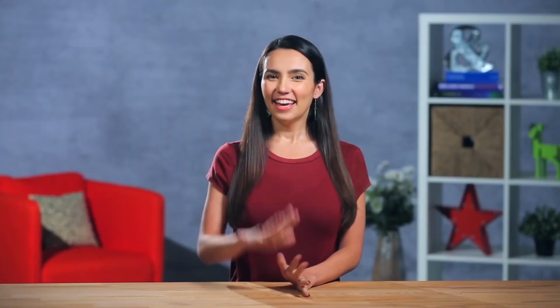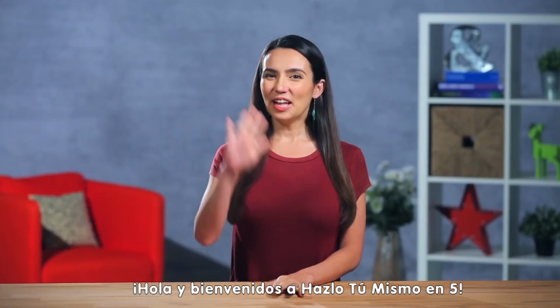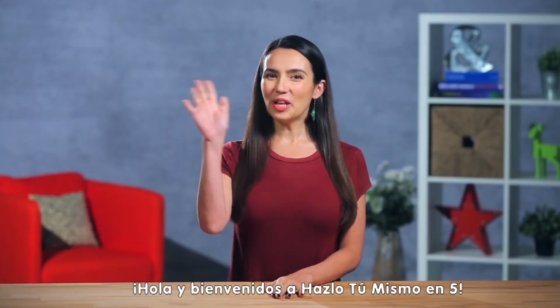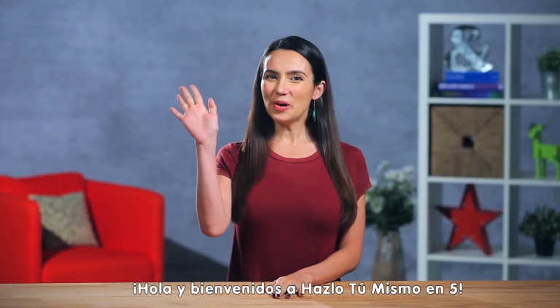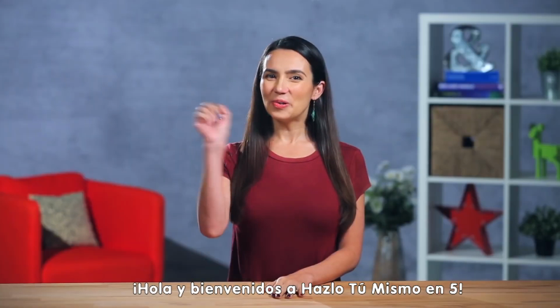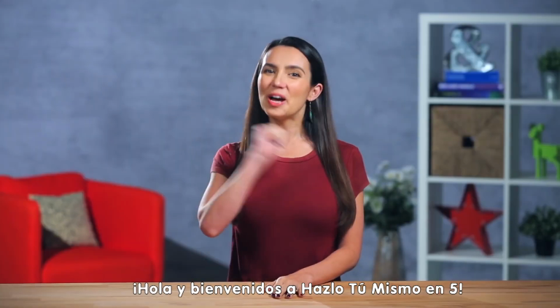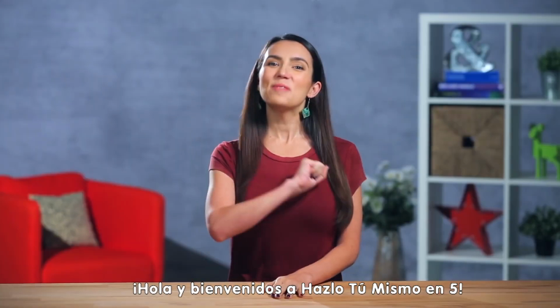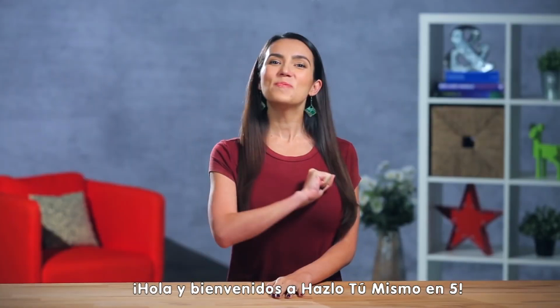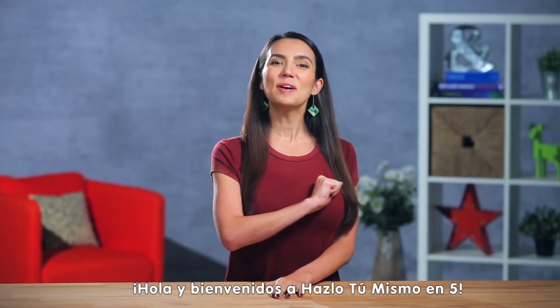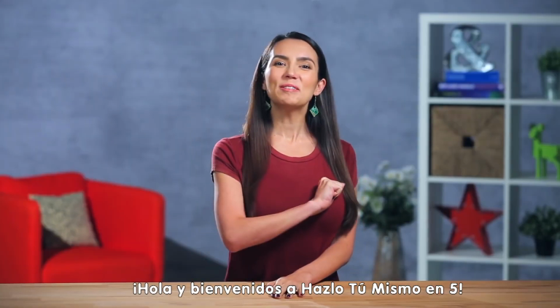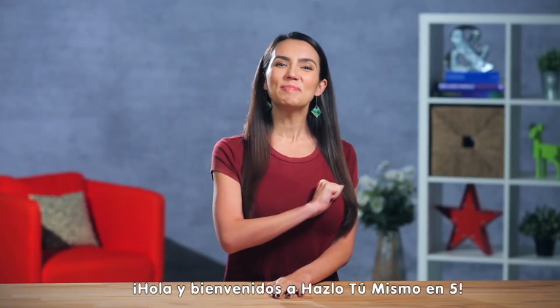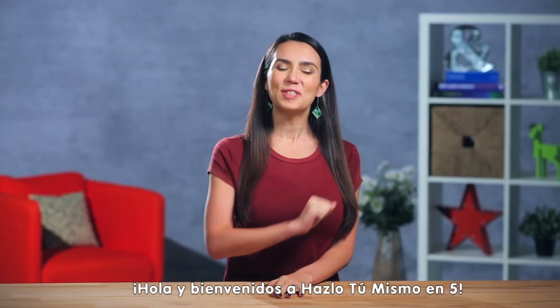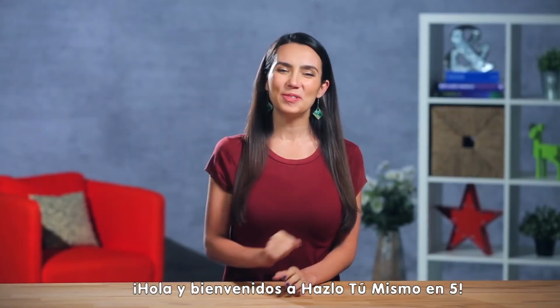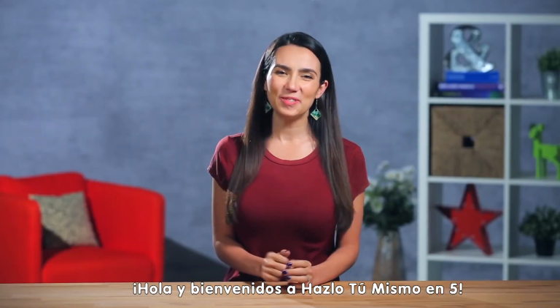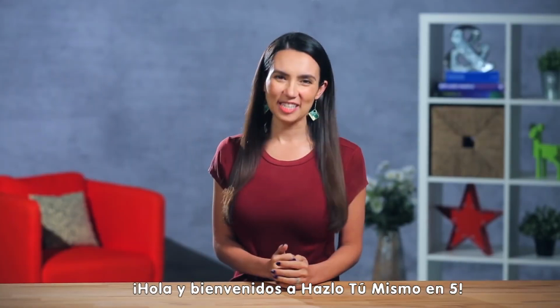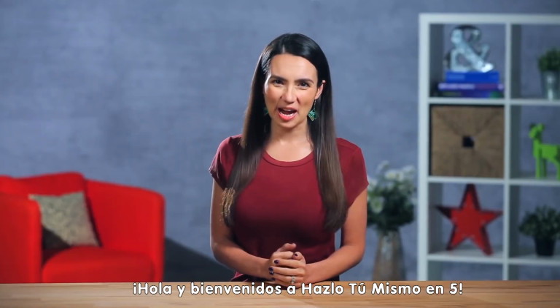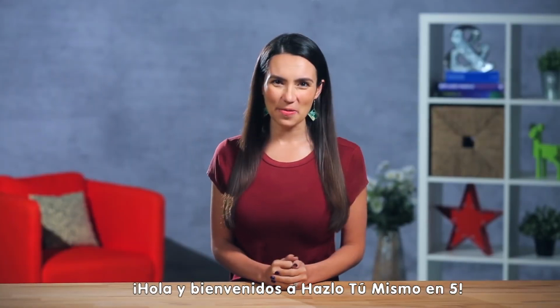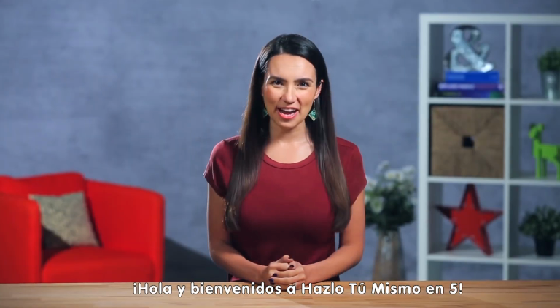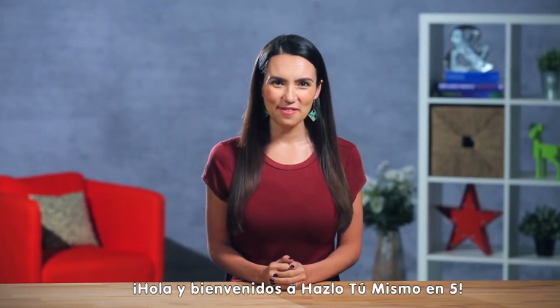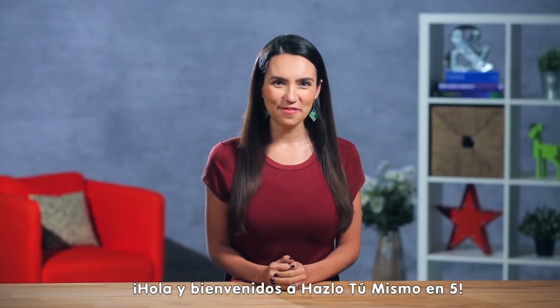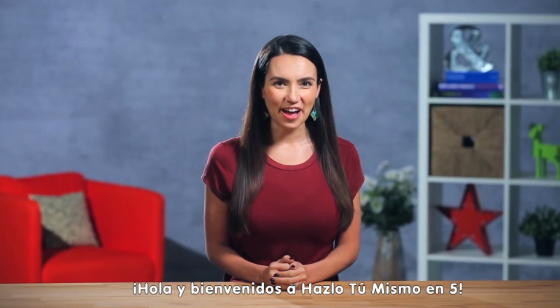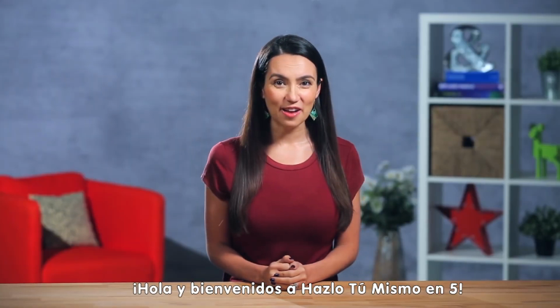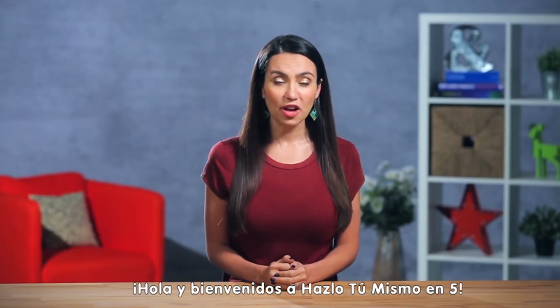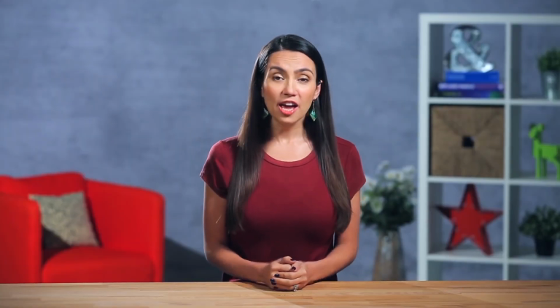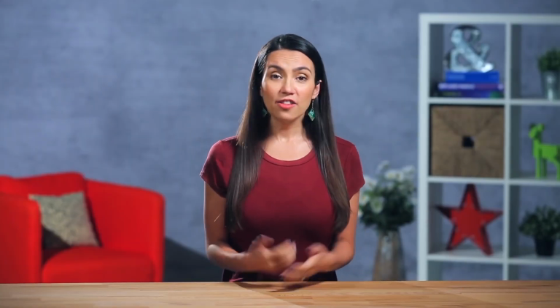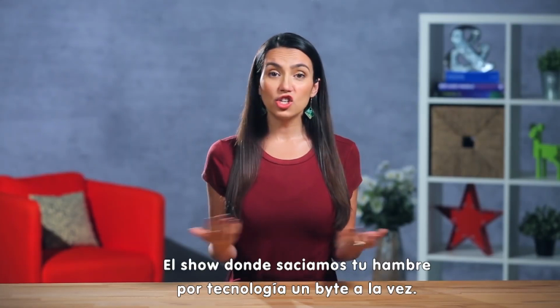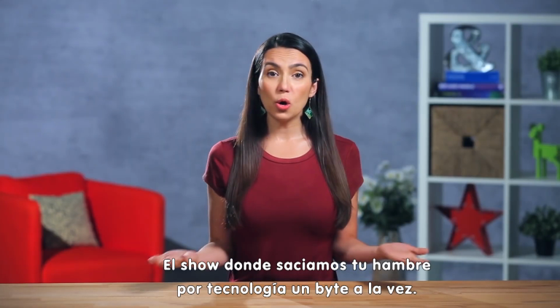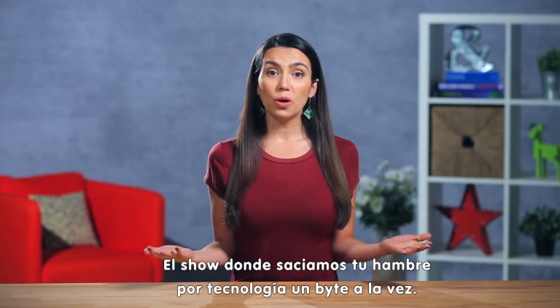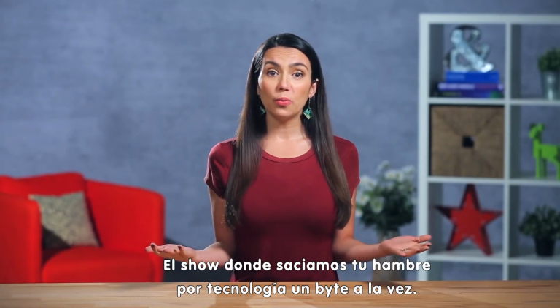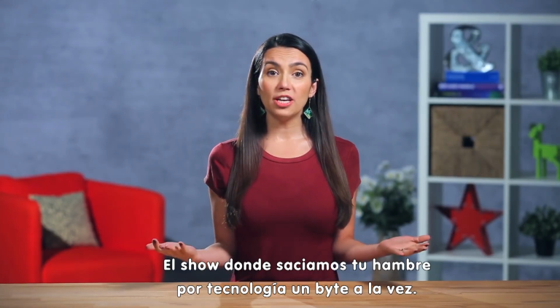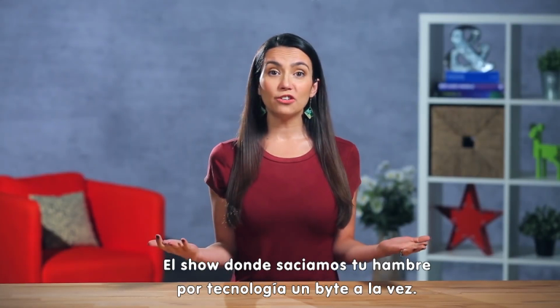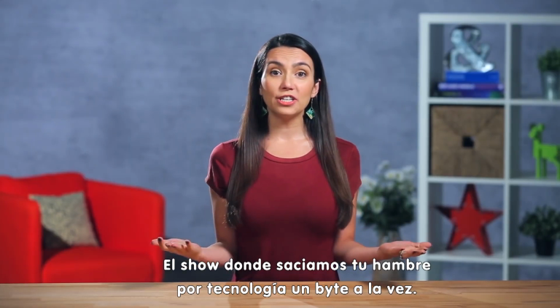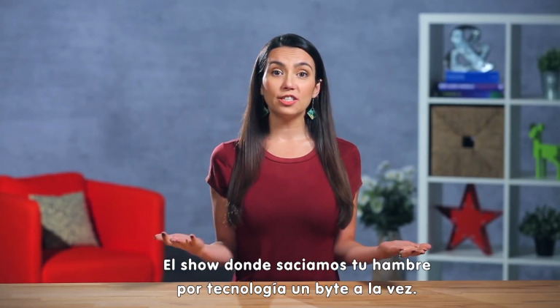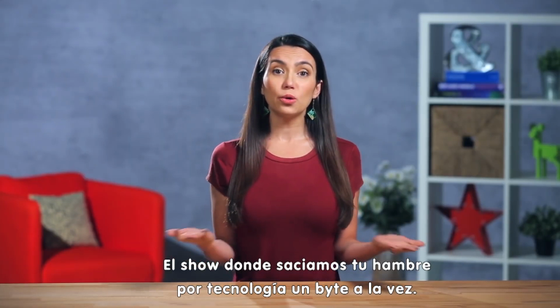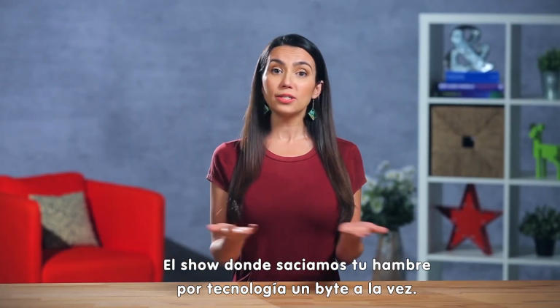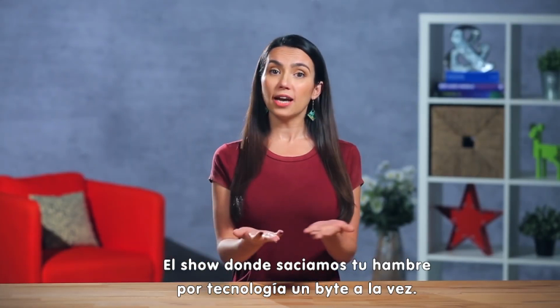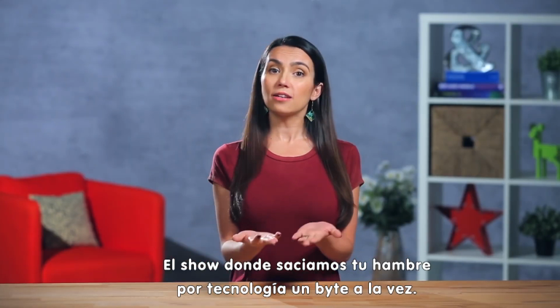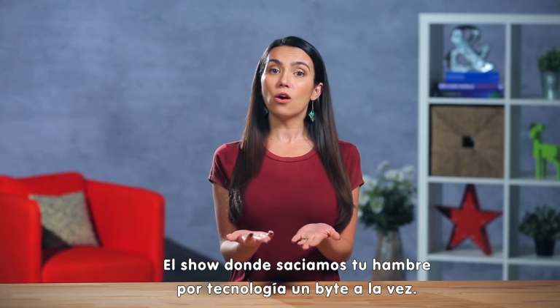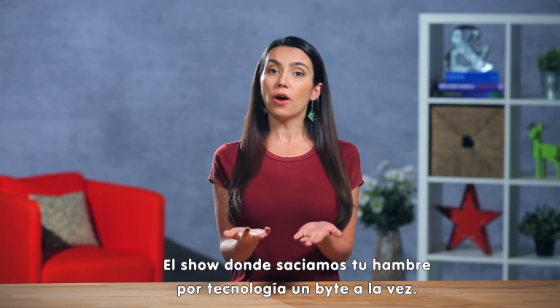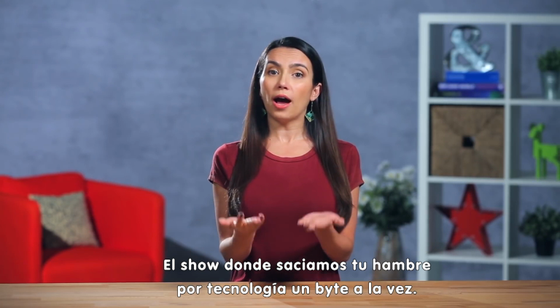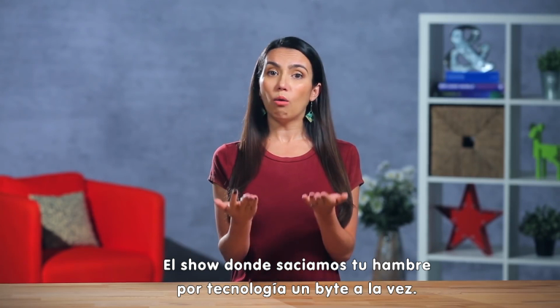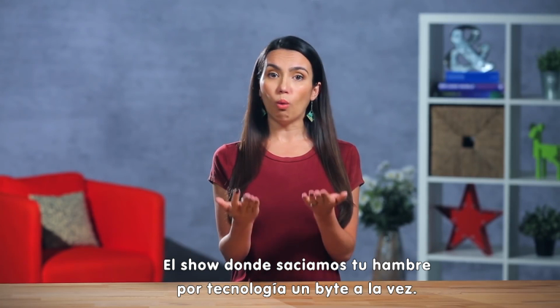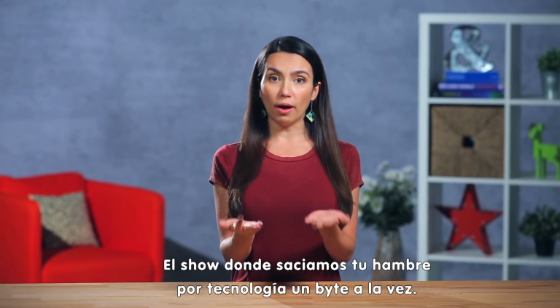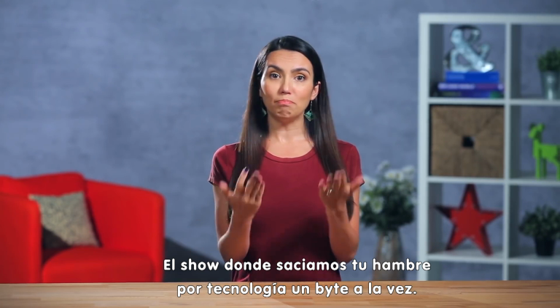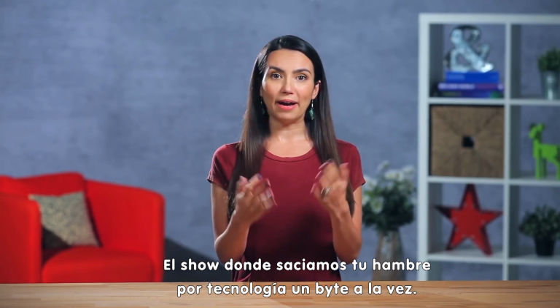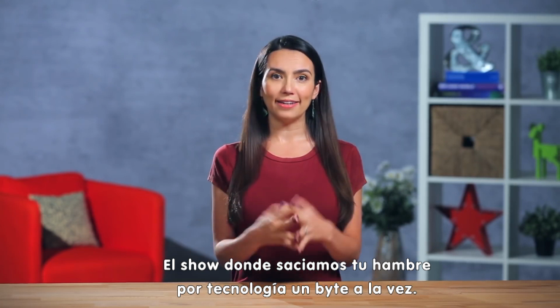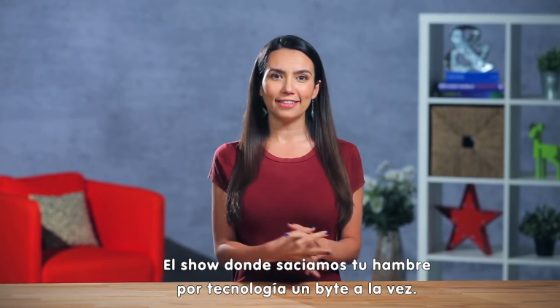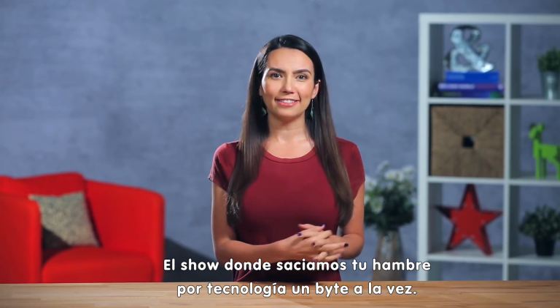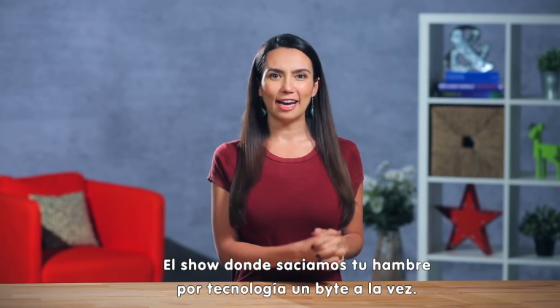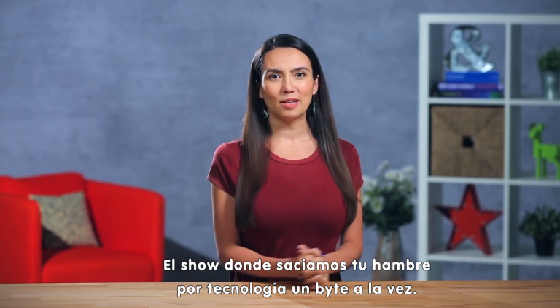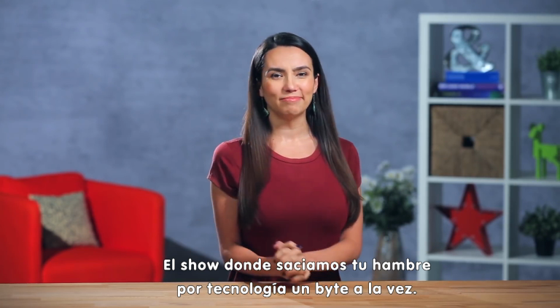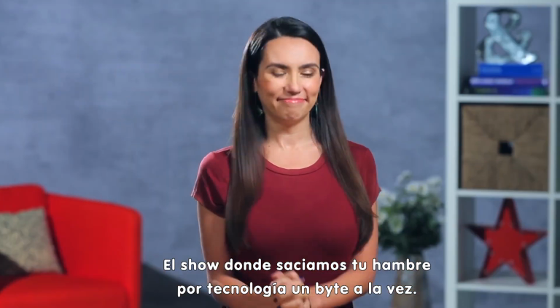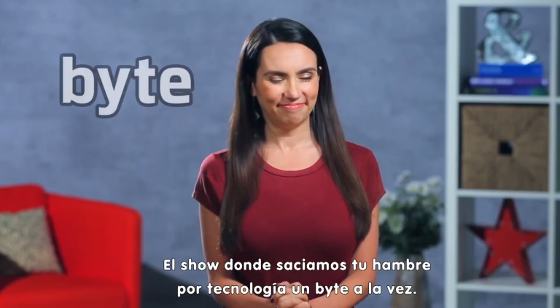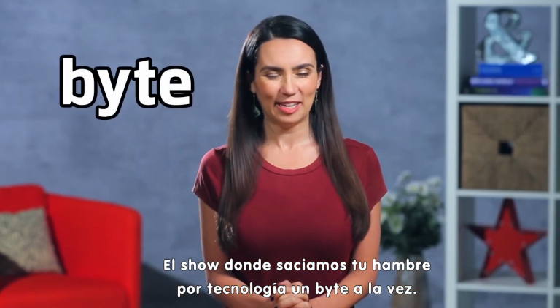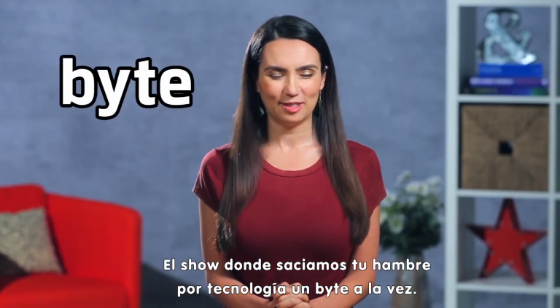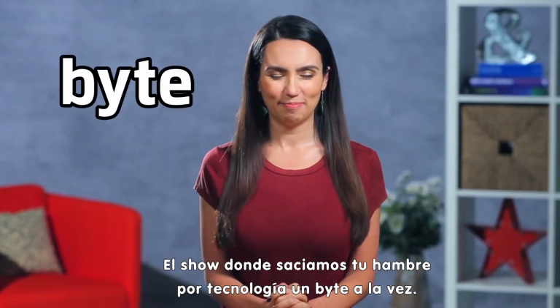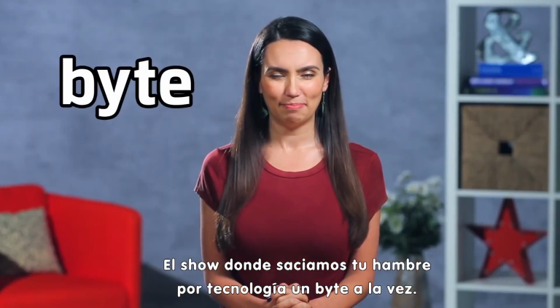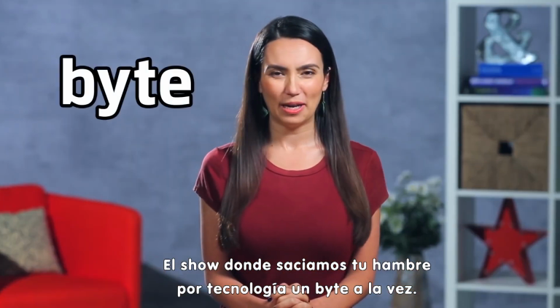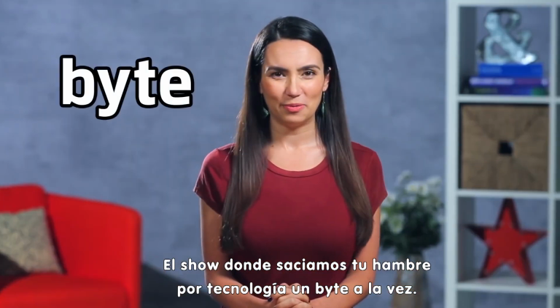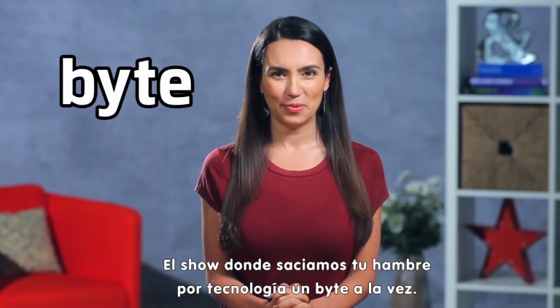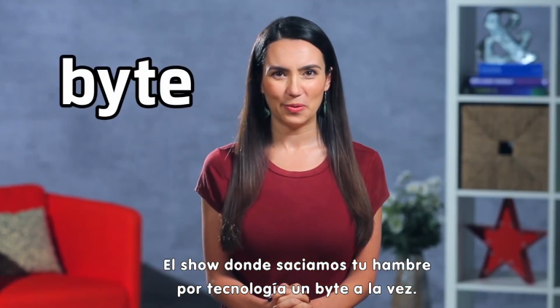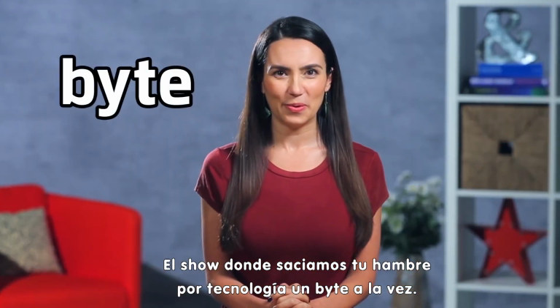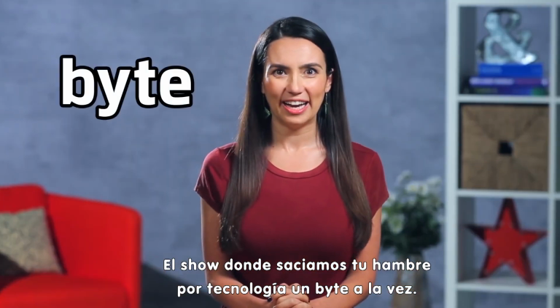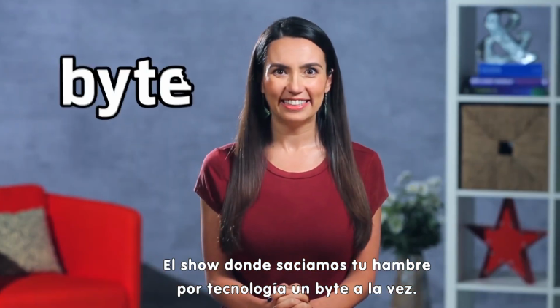Hello, and welcome to DIY in 5, the show where we increase your tech know-how one bite at a time. That's bite with a Y.